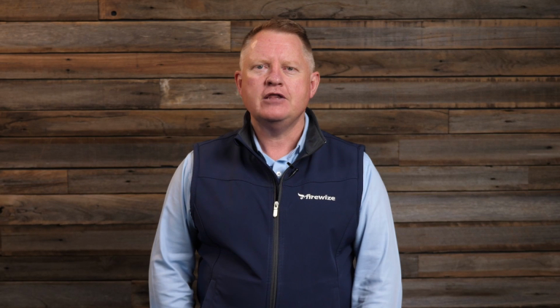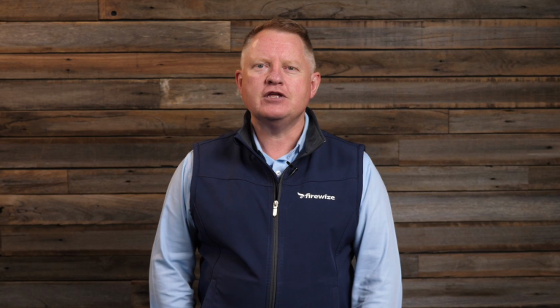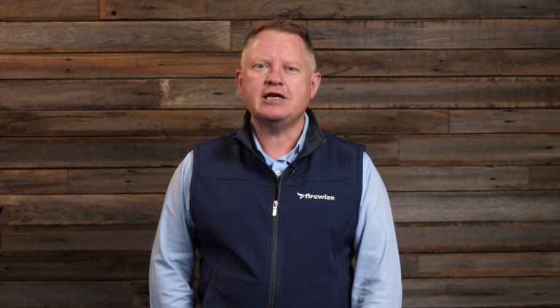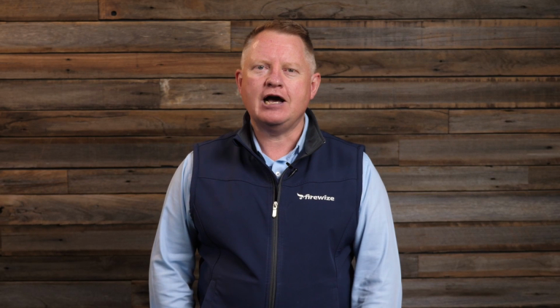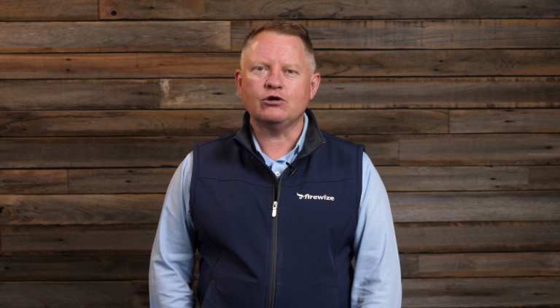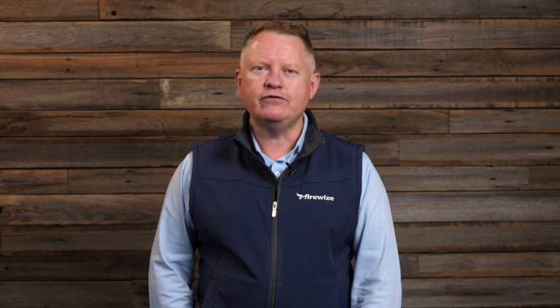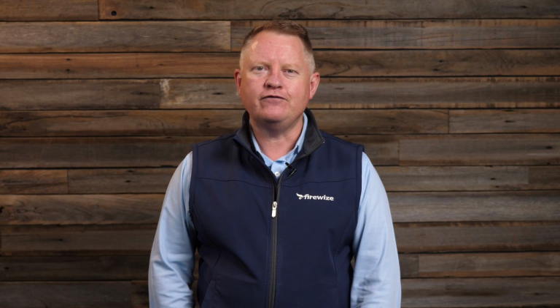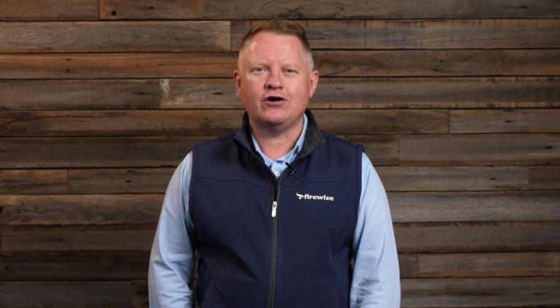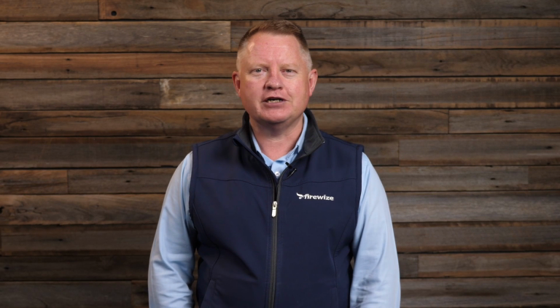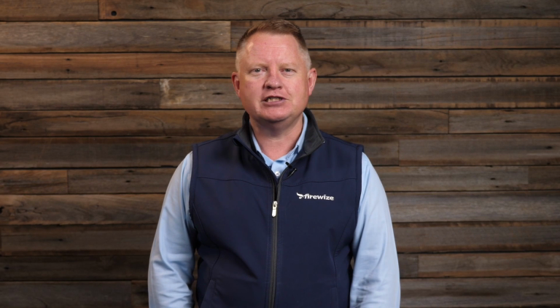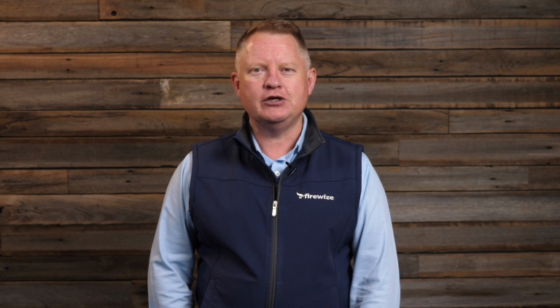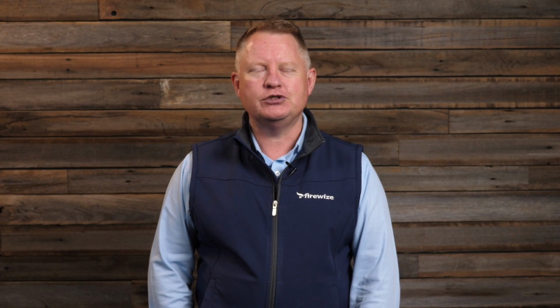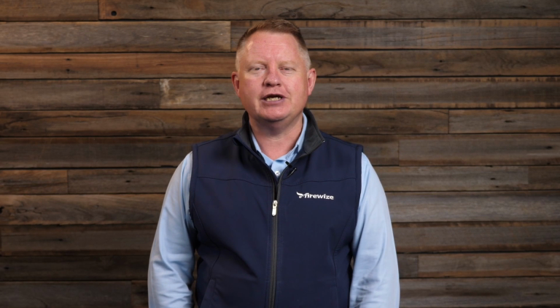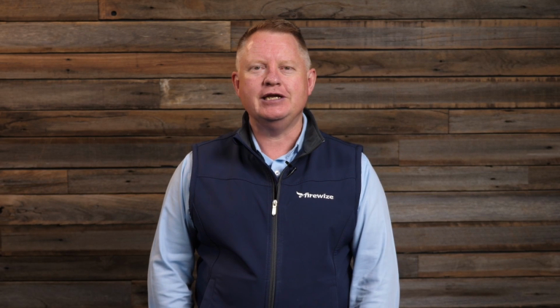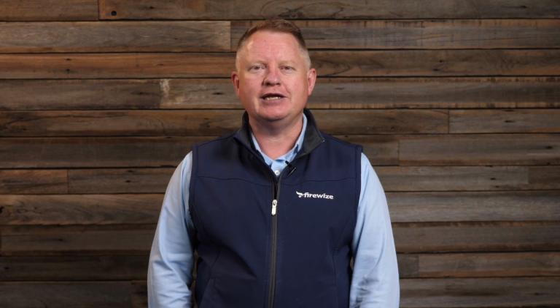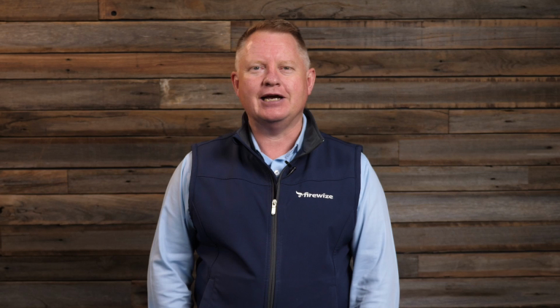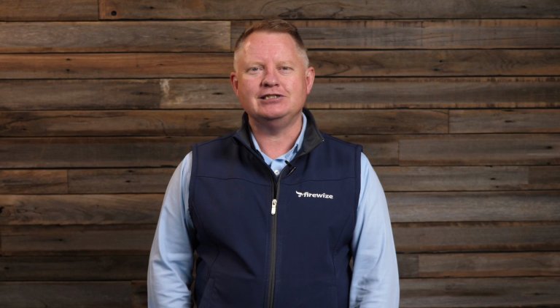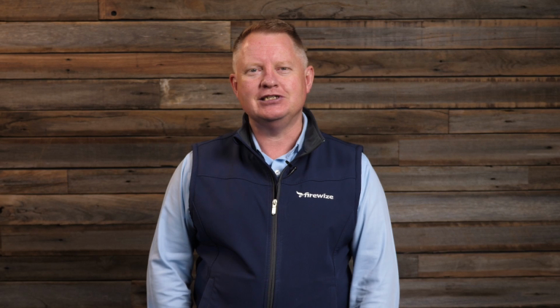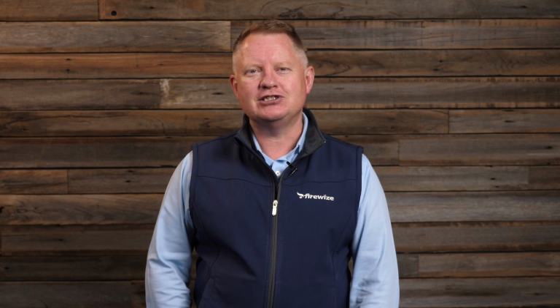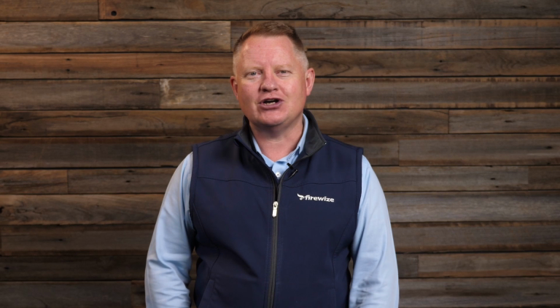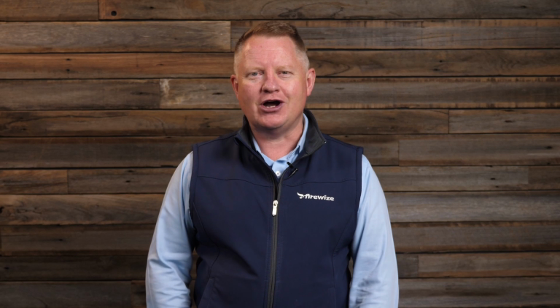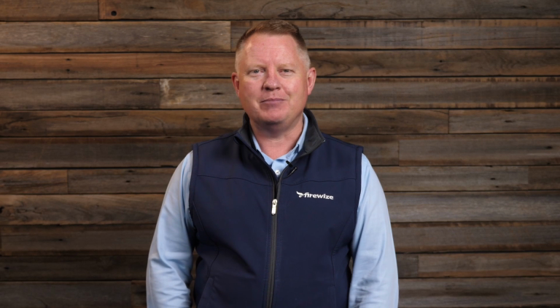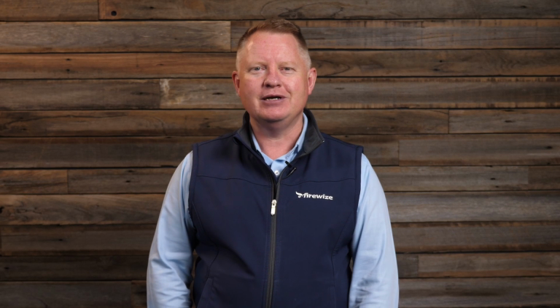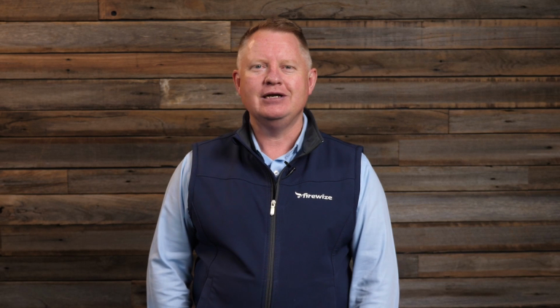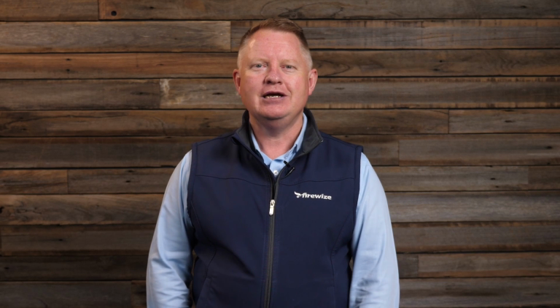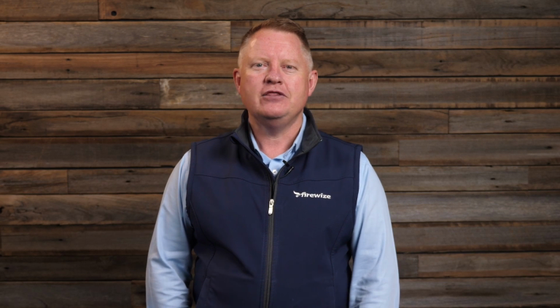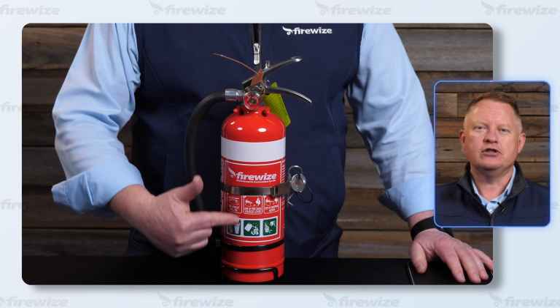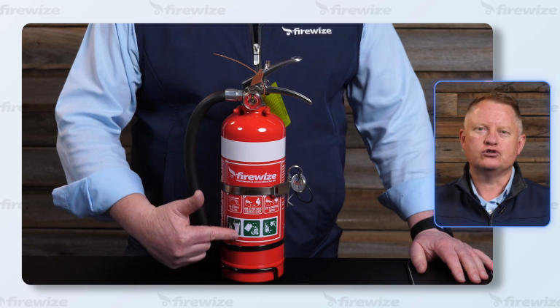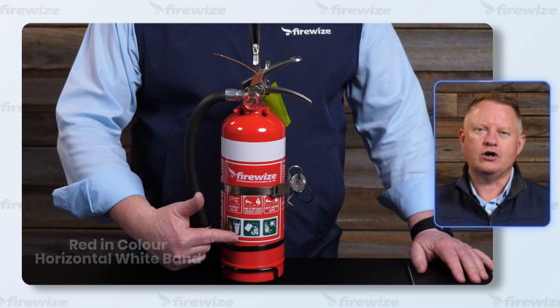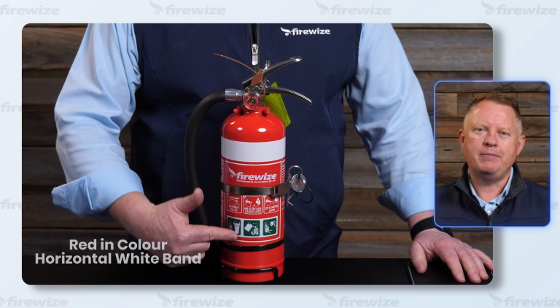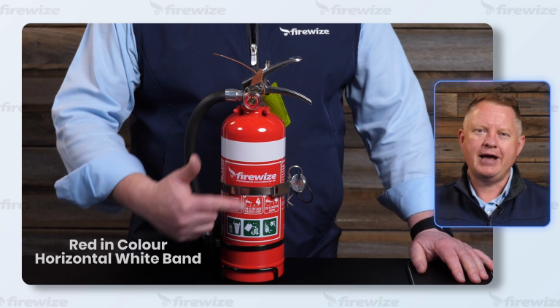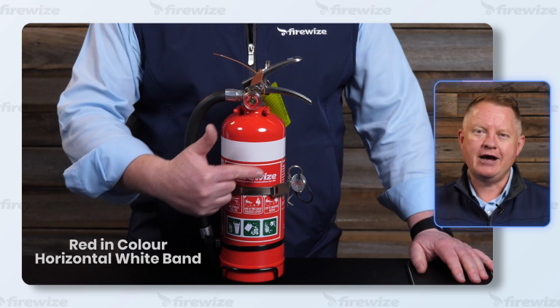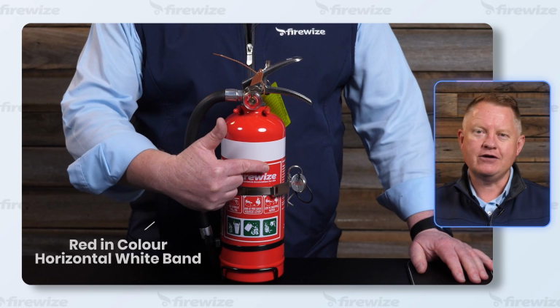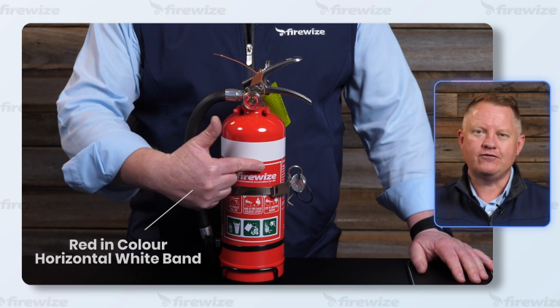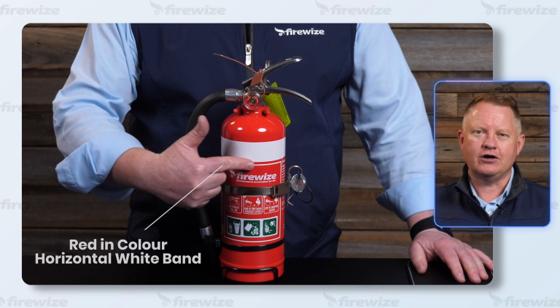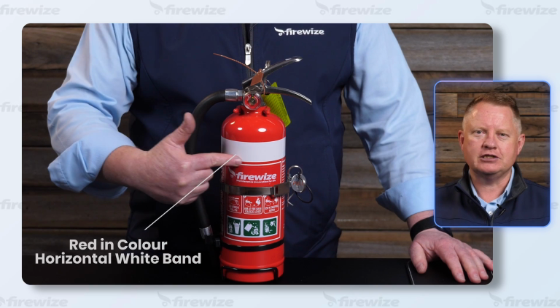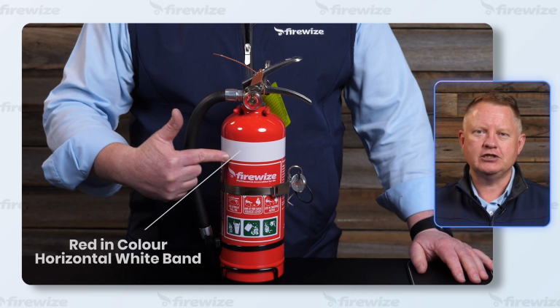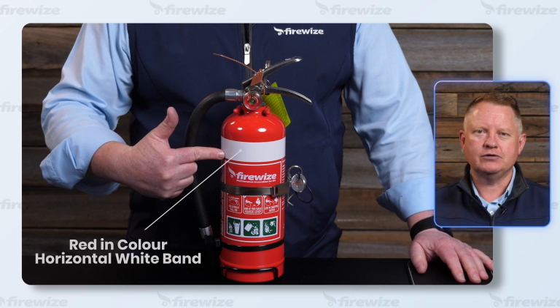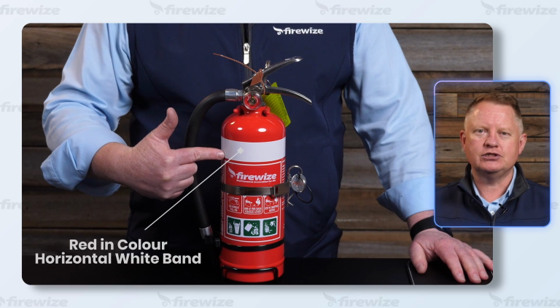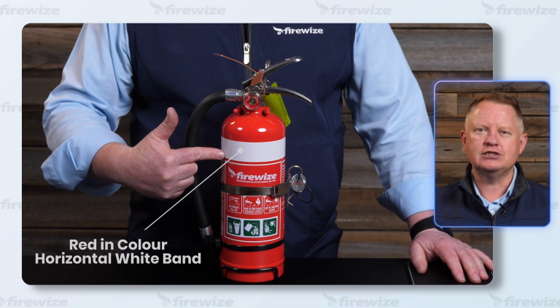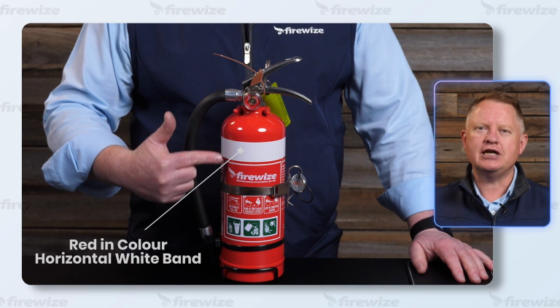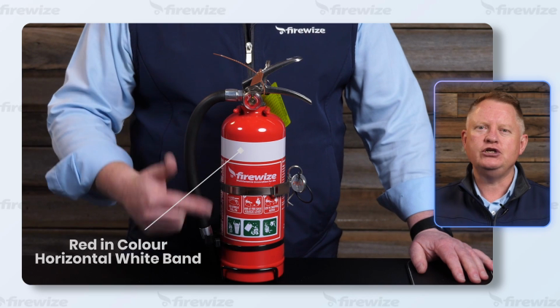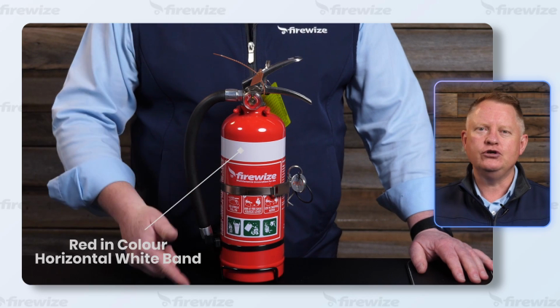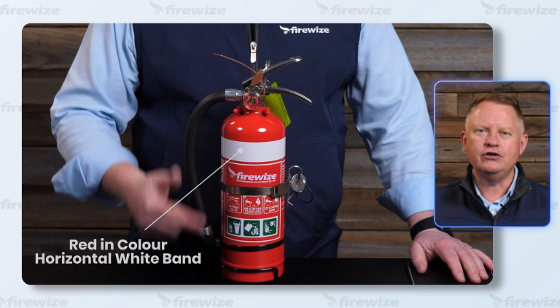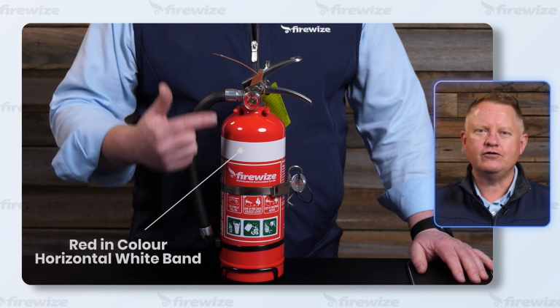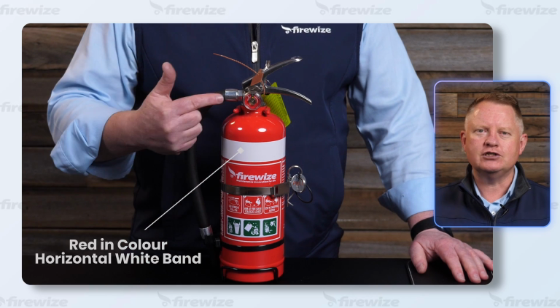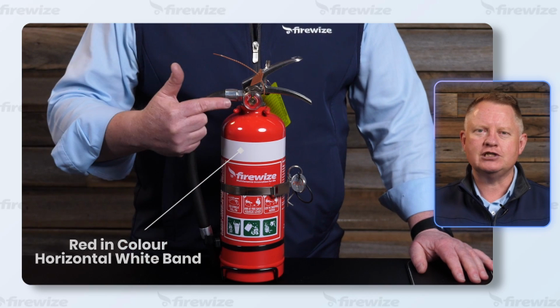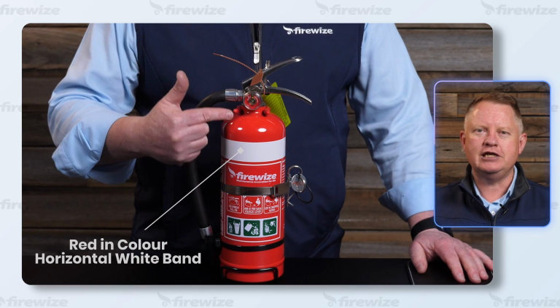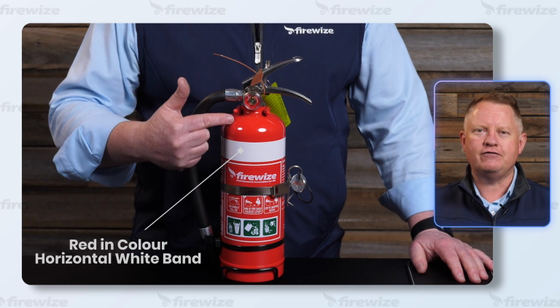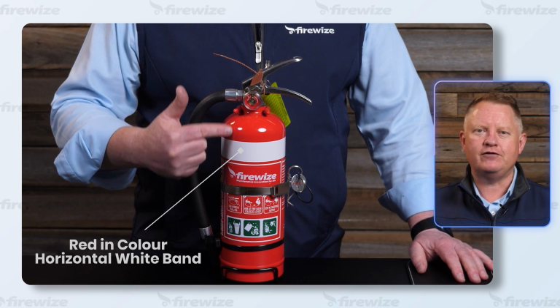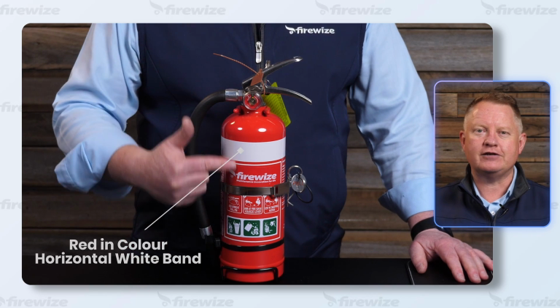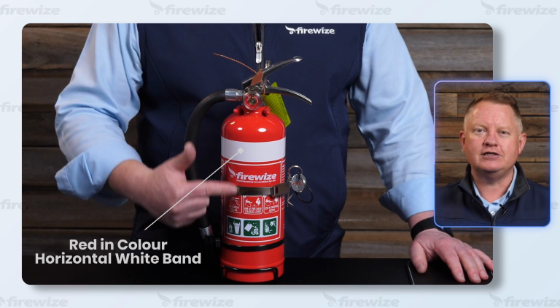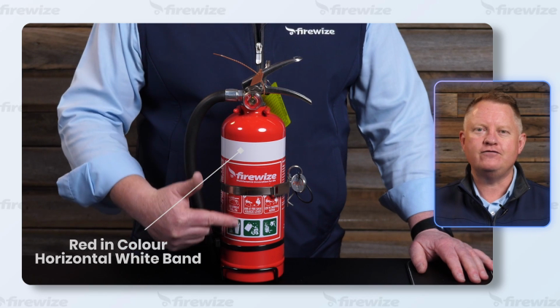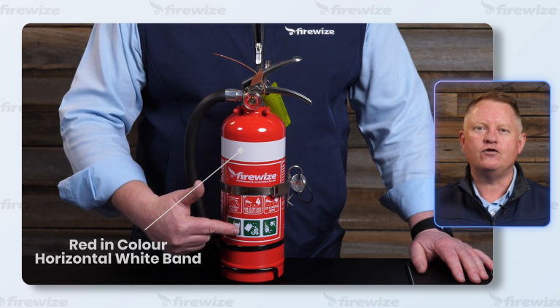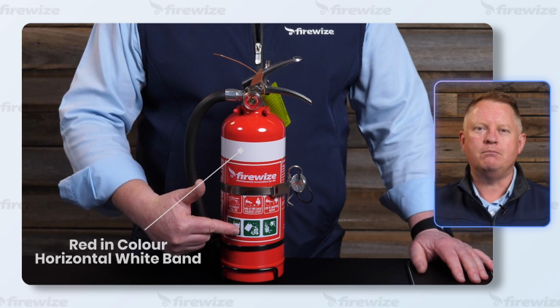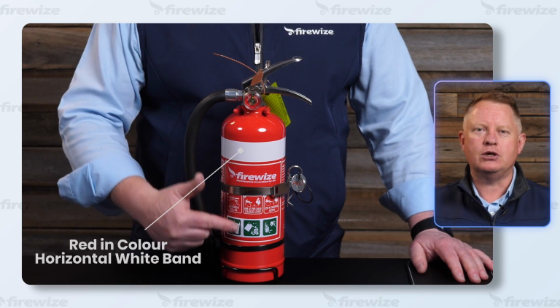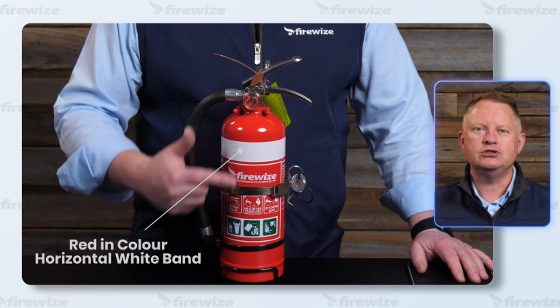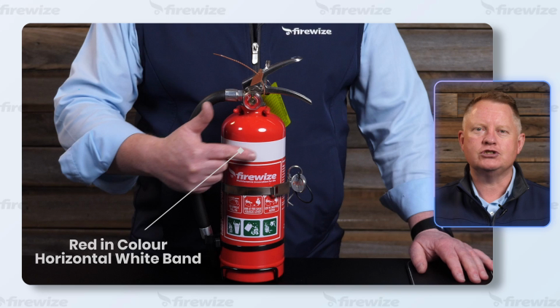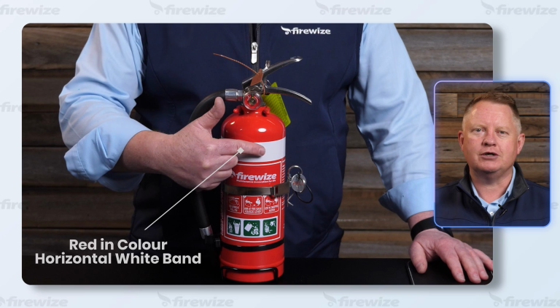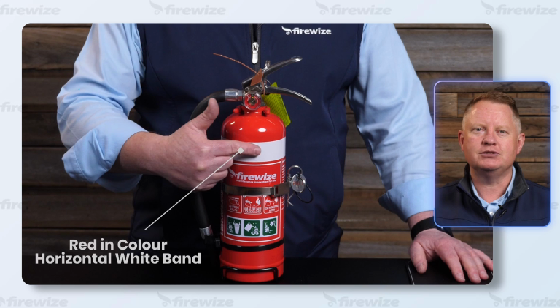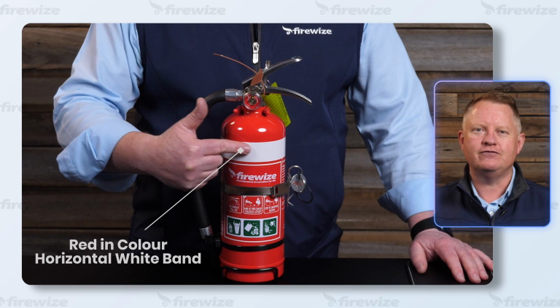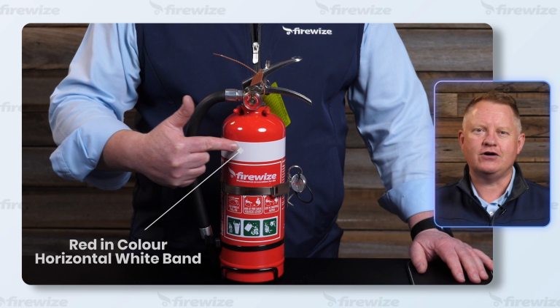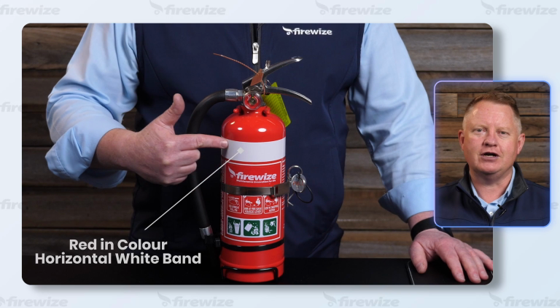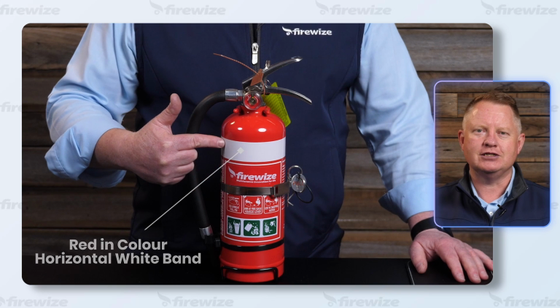The colour of a fire extinguisher indicates its type. Dry powder fire extinguishers are universally effective for most types of fires.